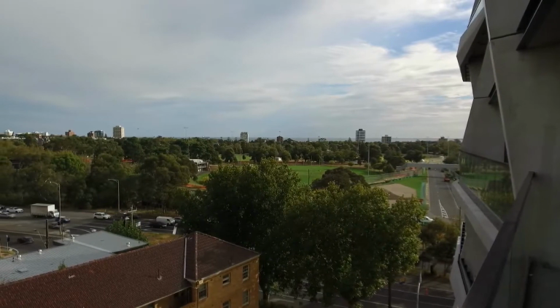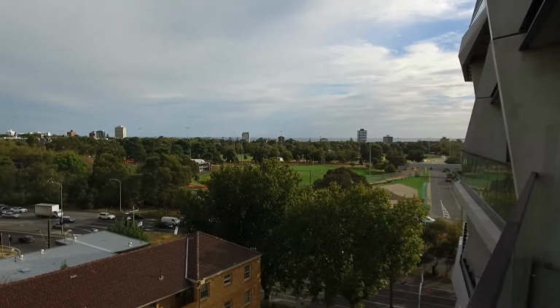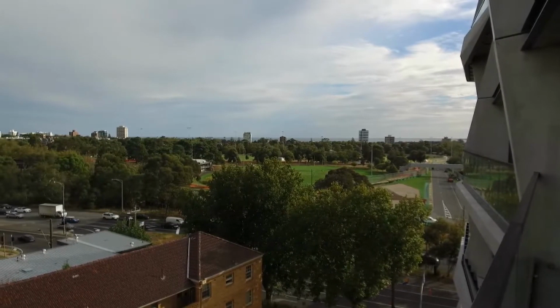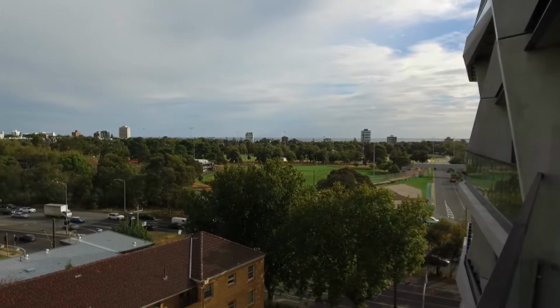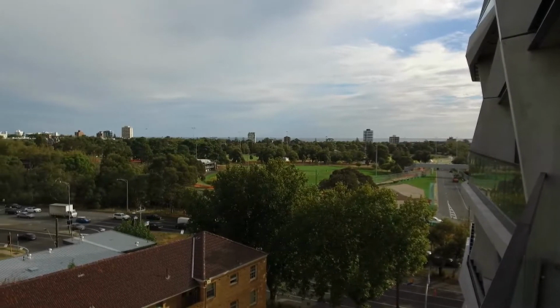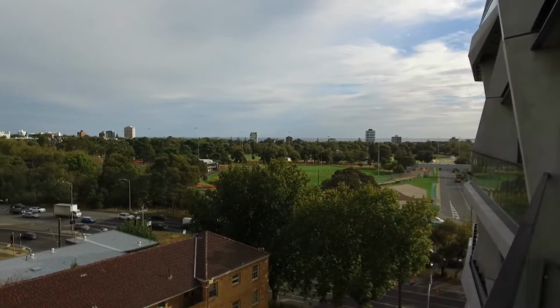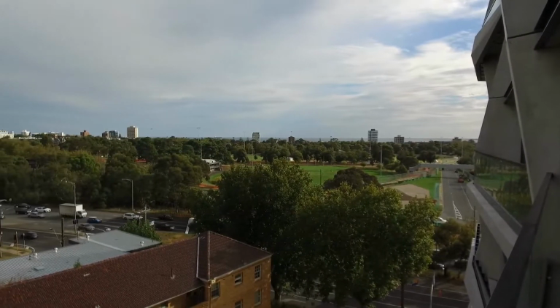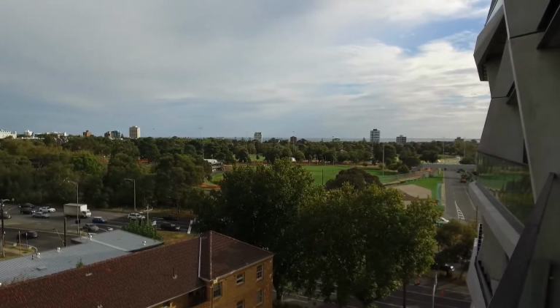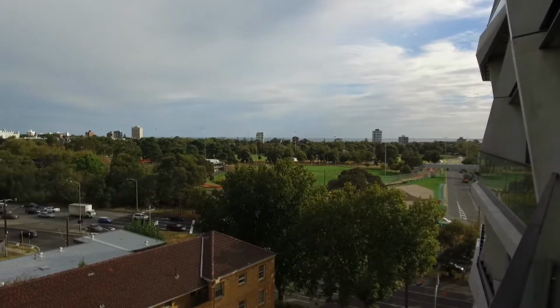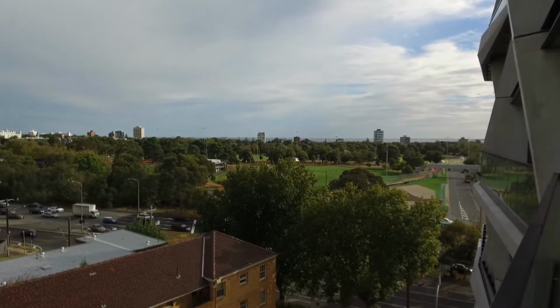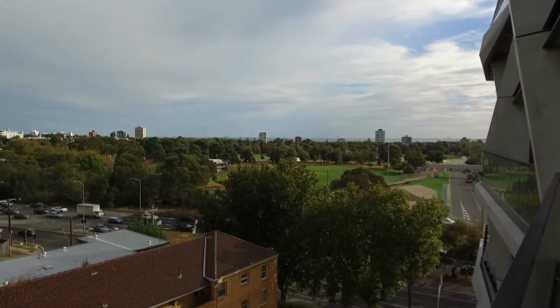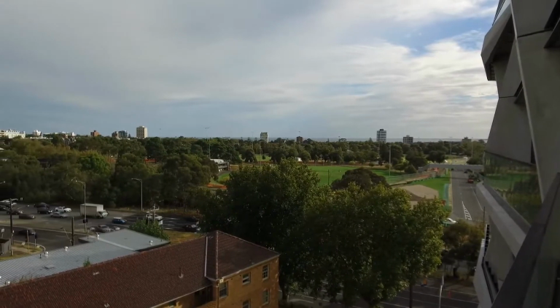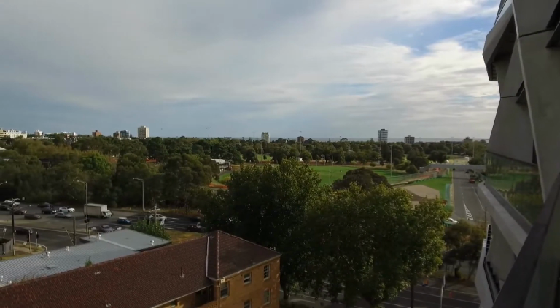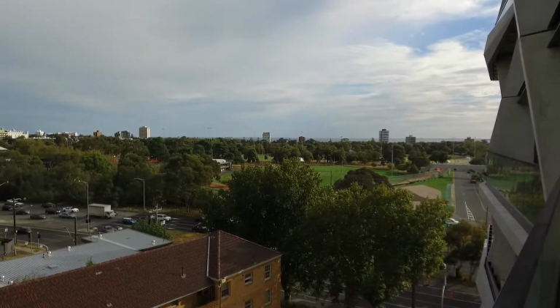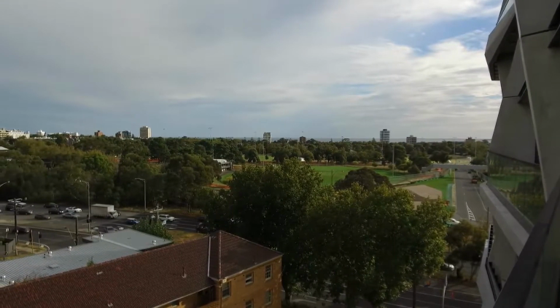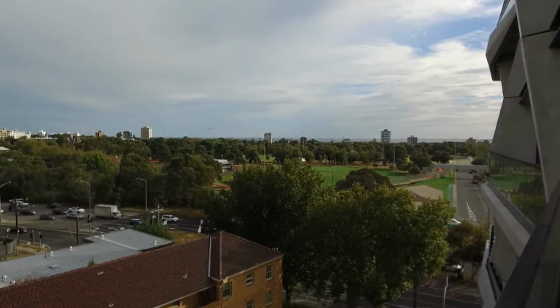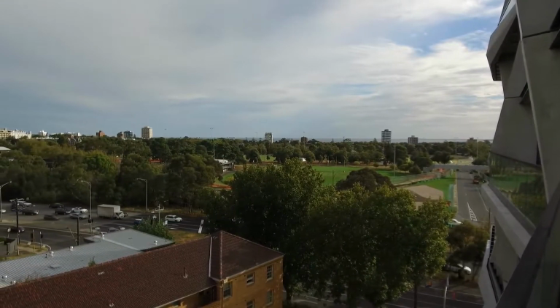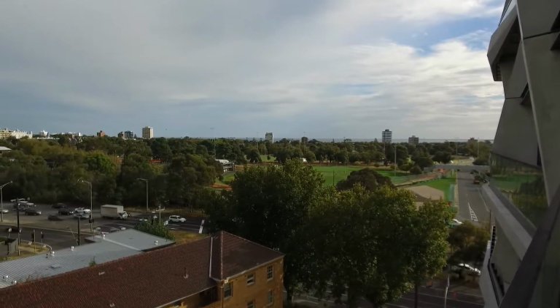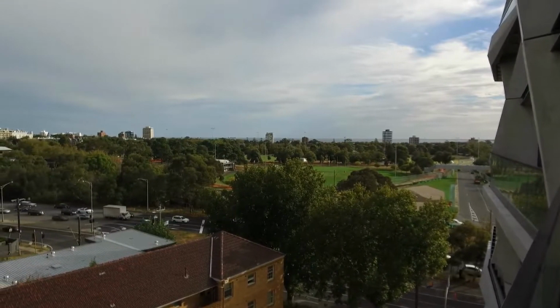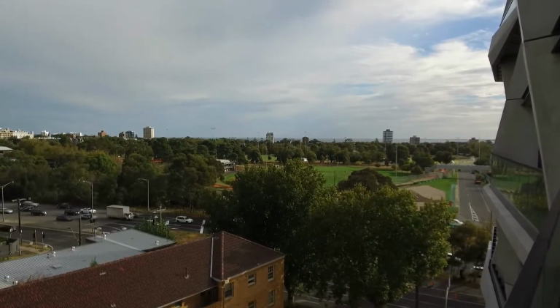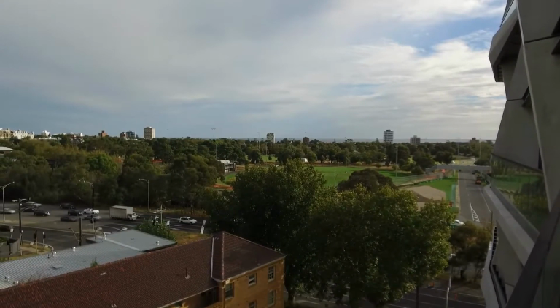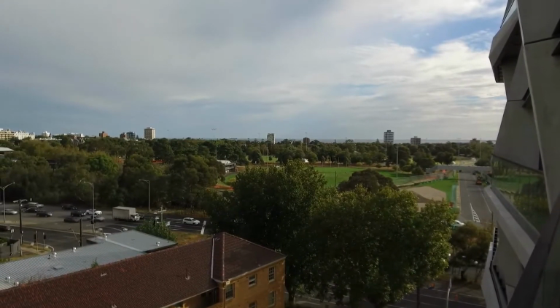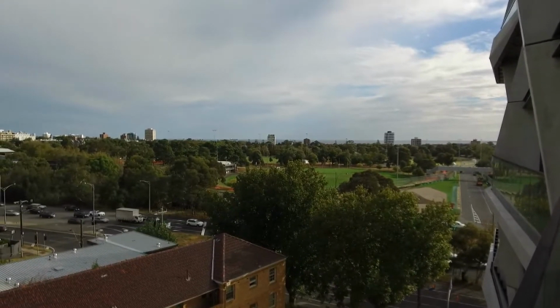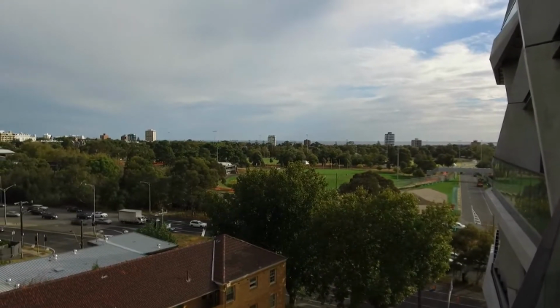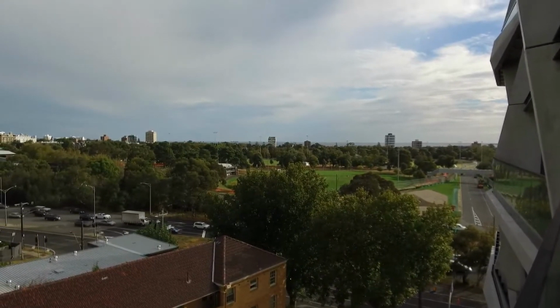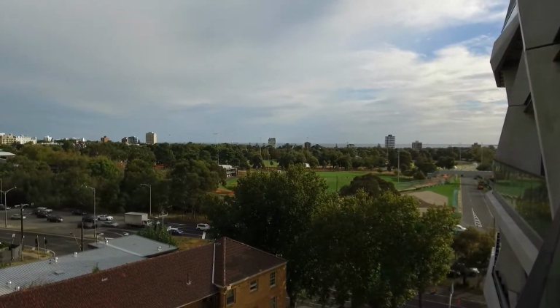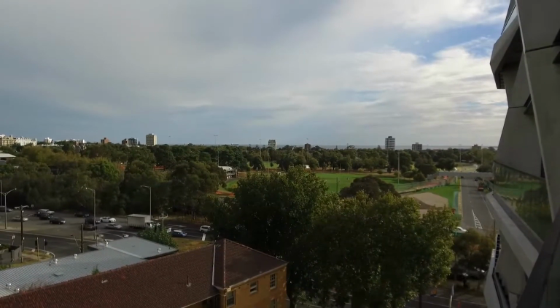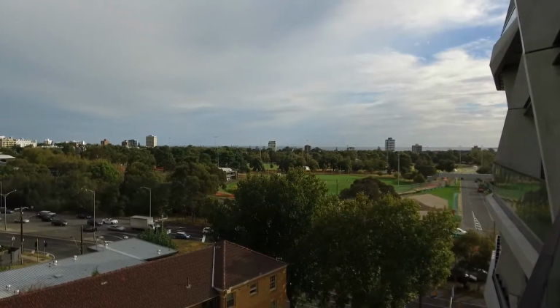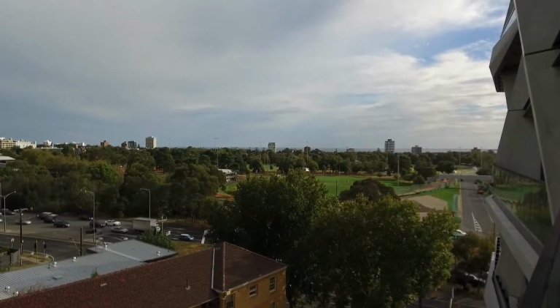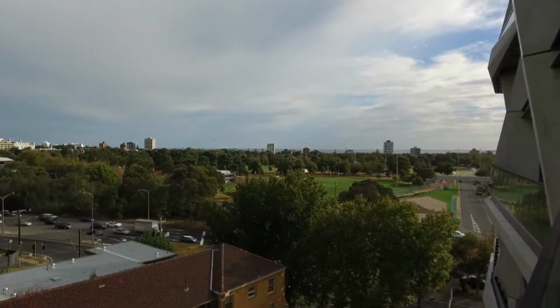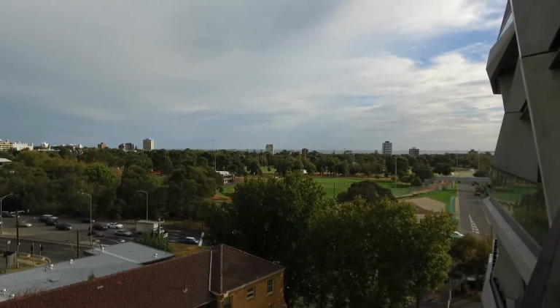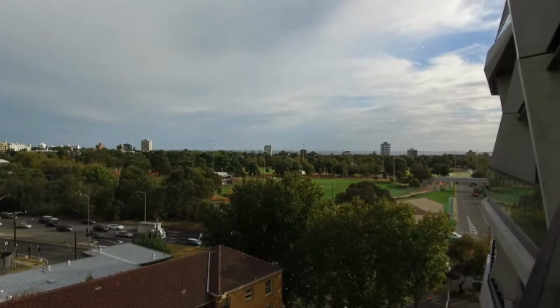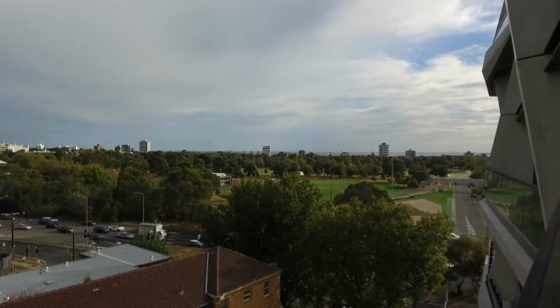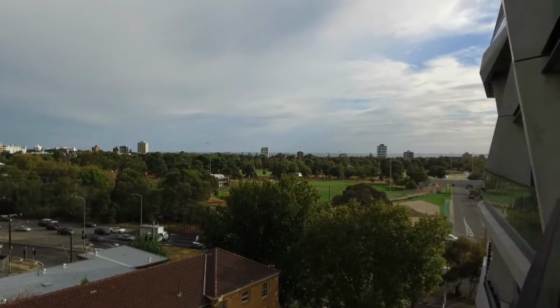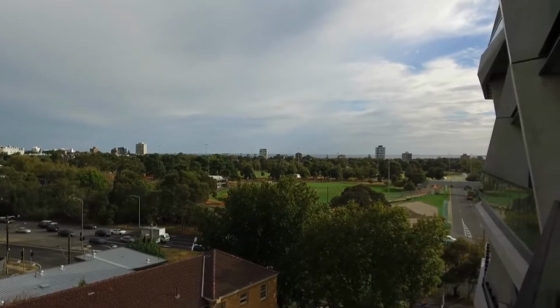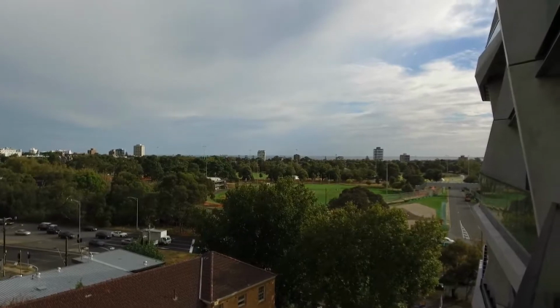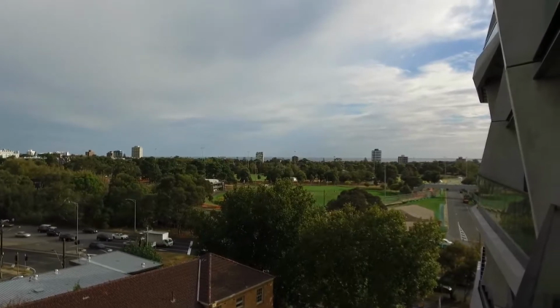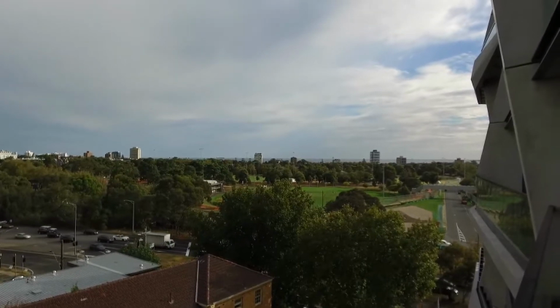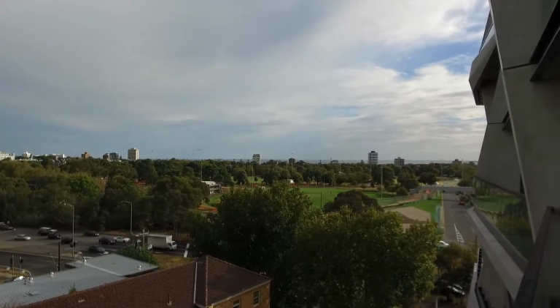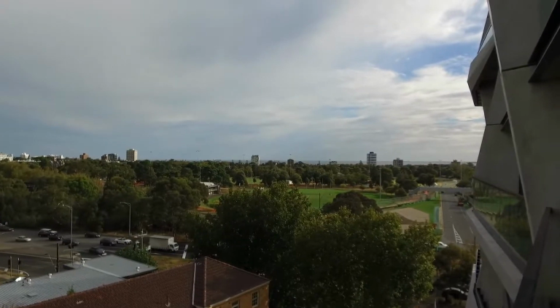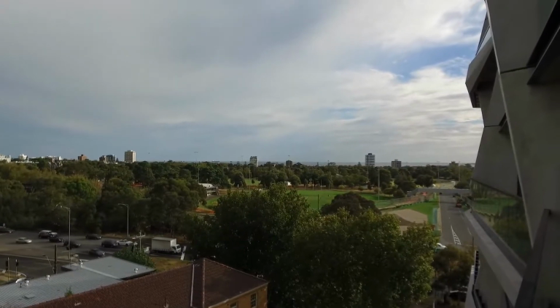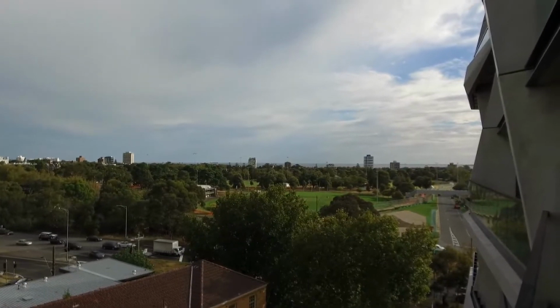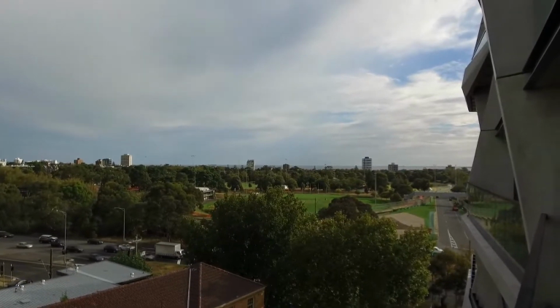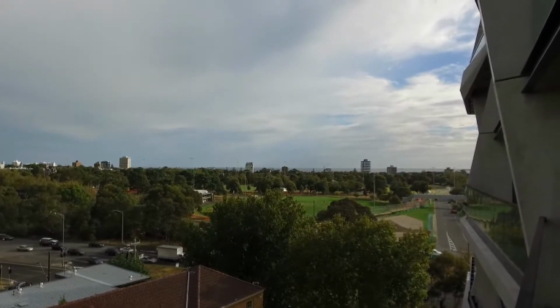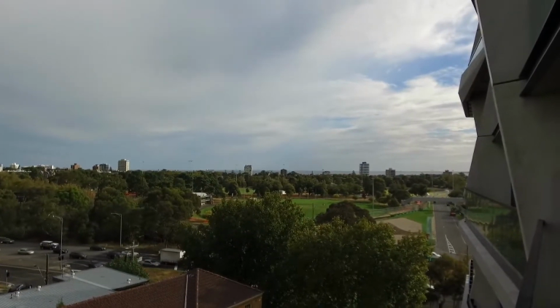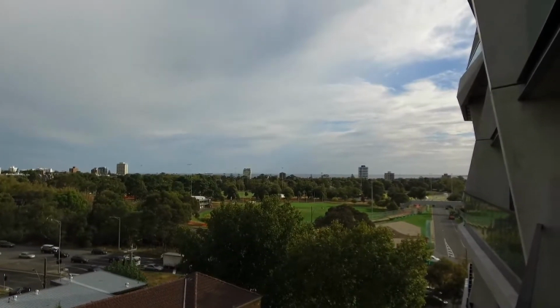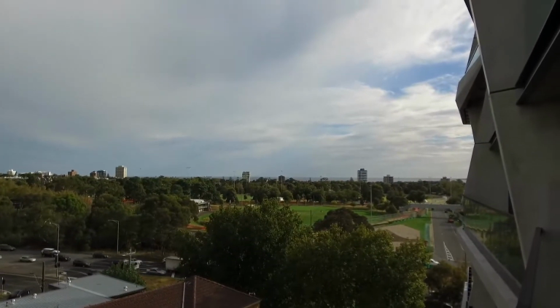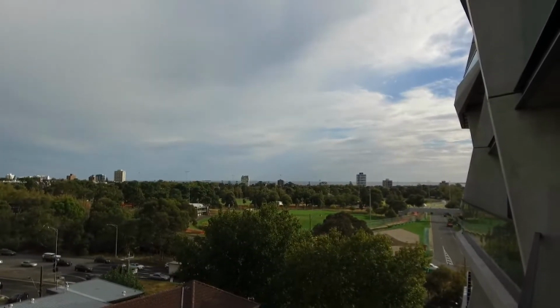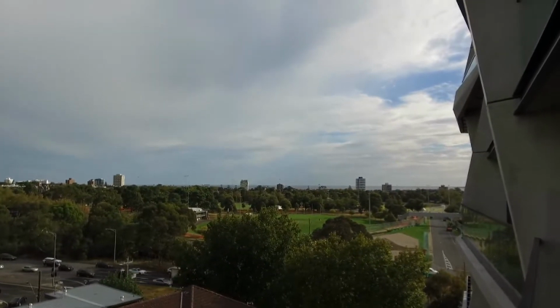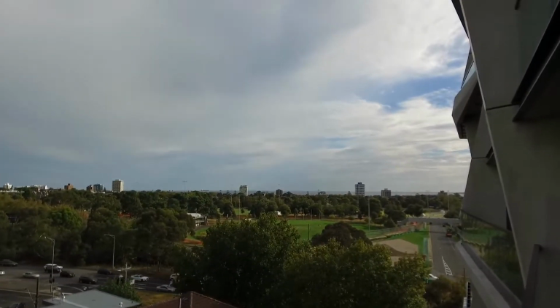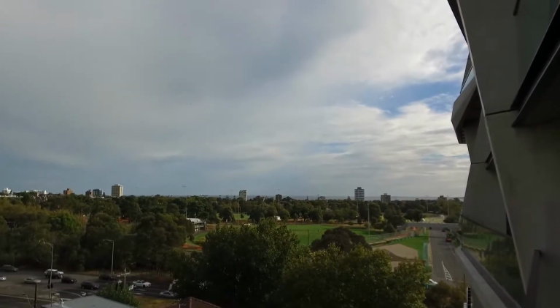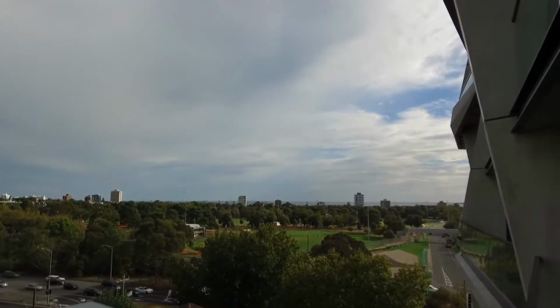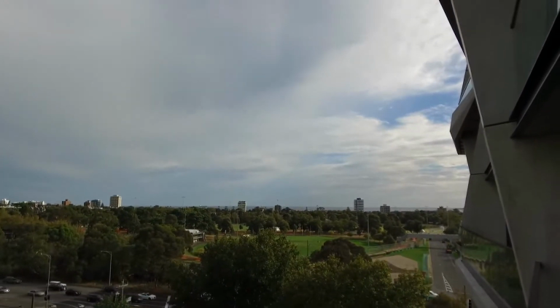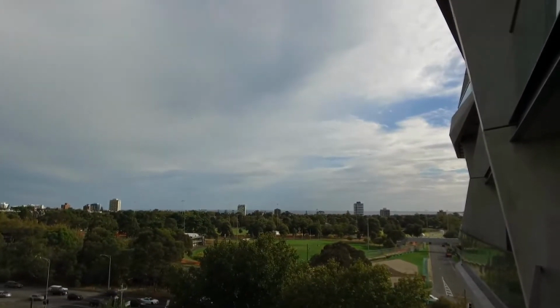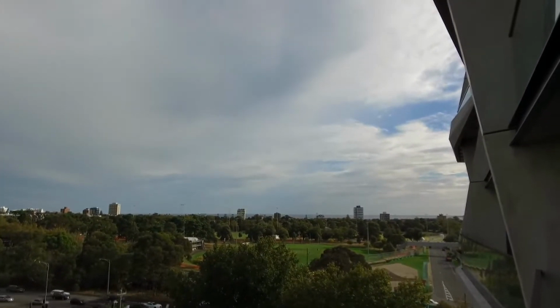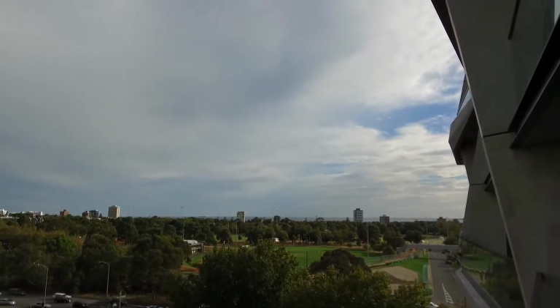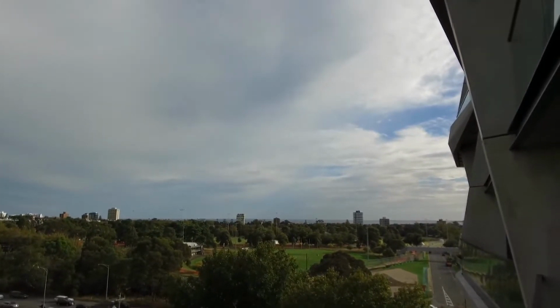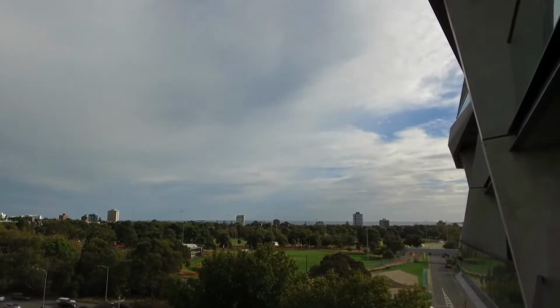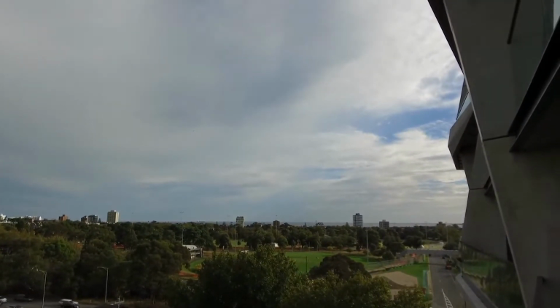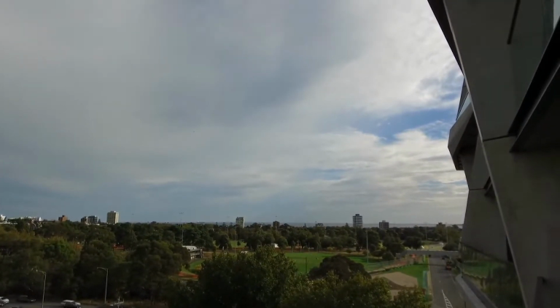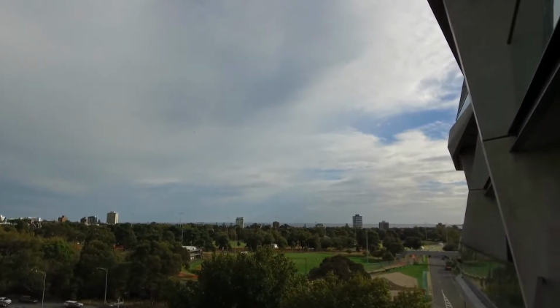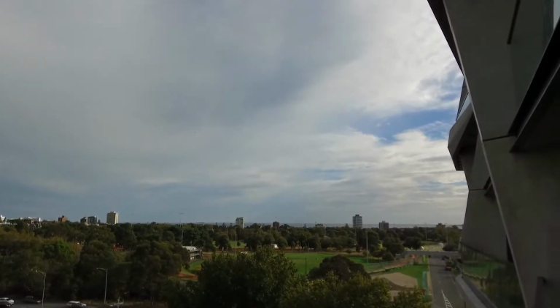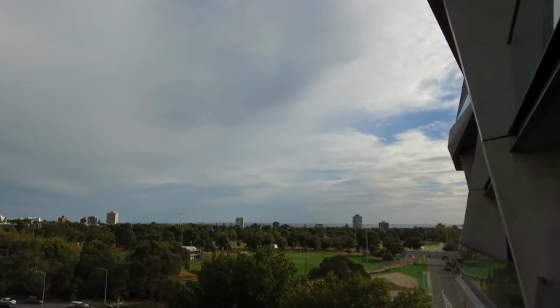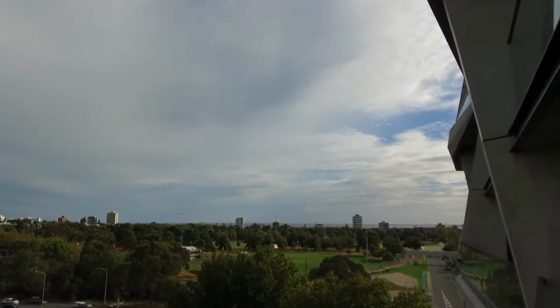So currently I'm just standing on the balcony itself. We have the lovely view over the Albert Park and also the Port Phillip Bay view at the back.